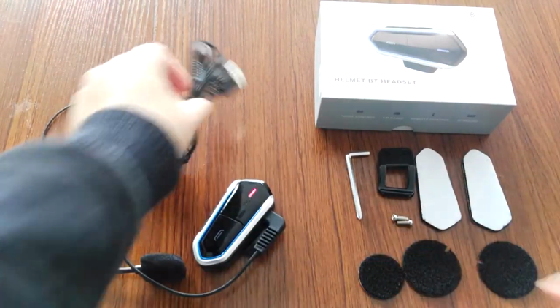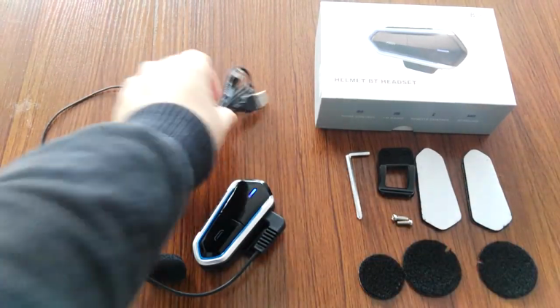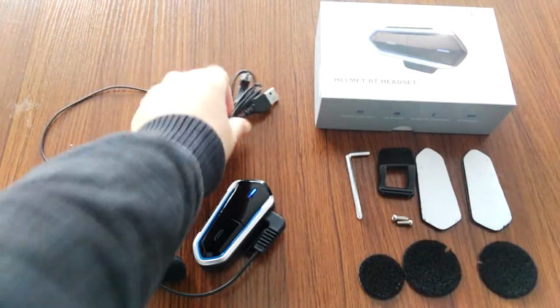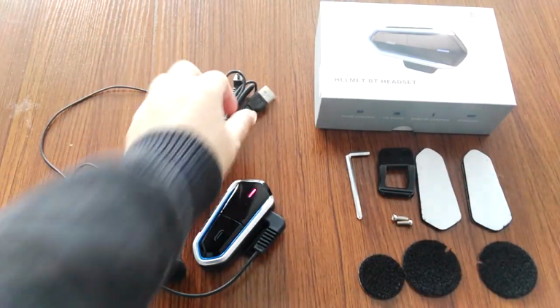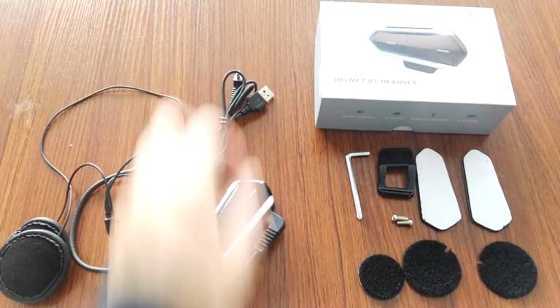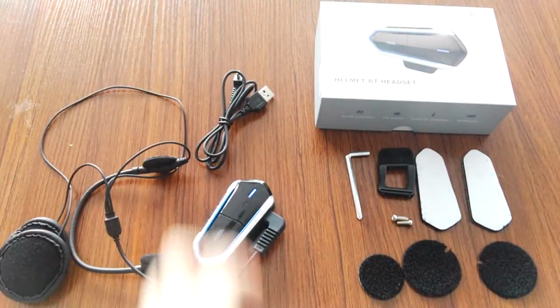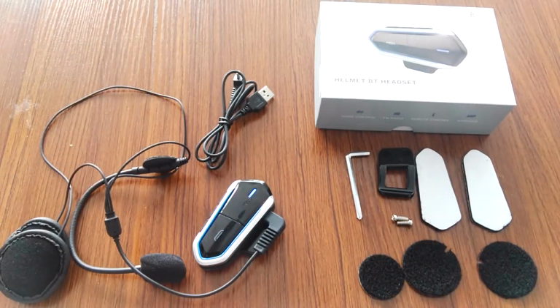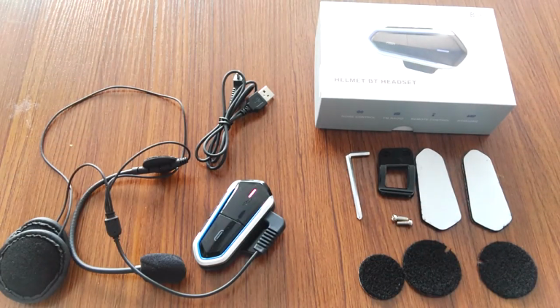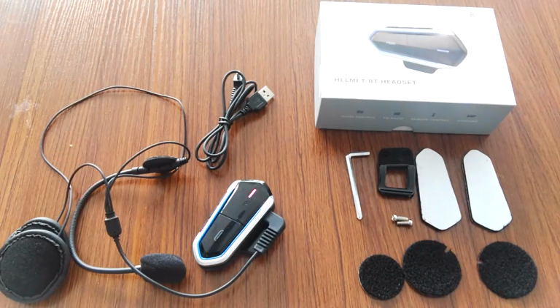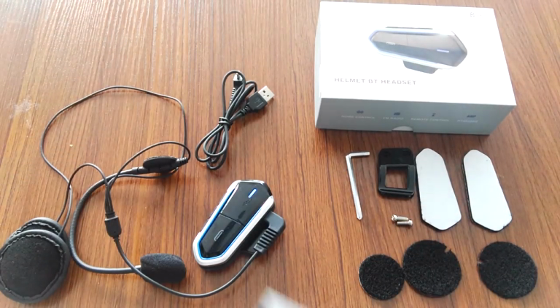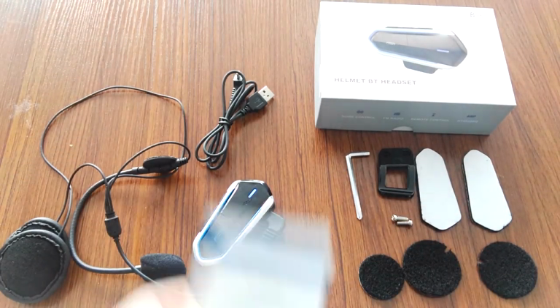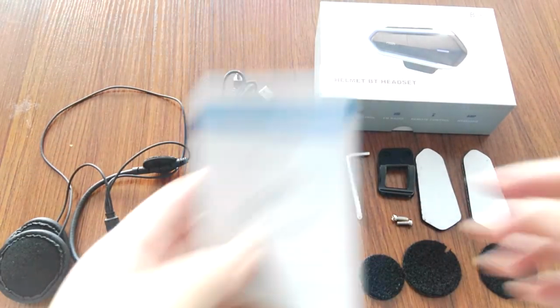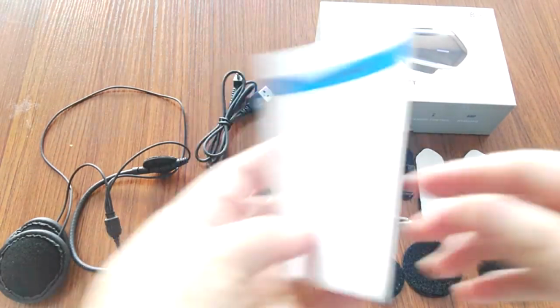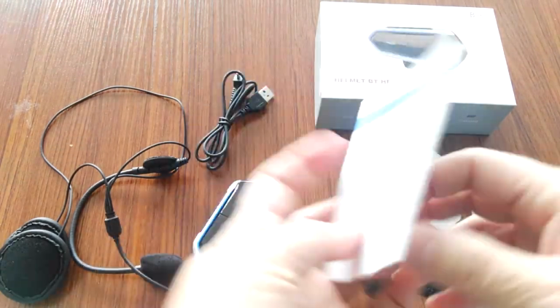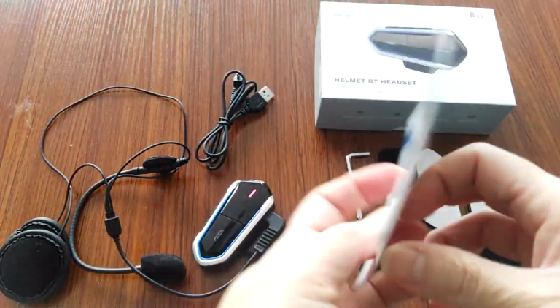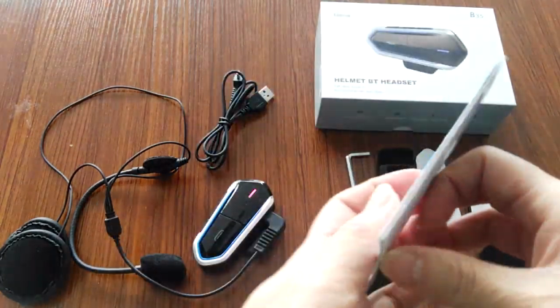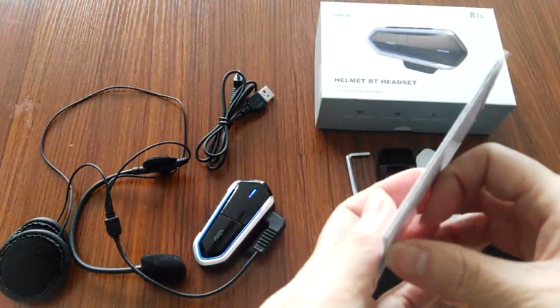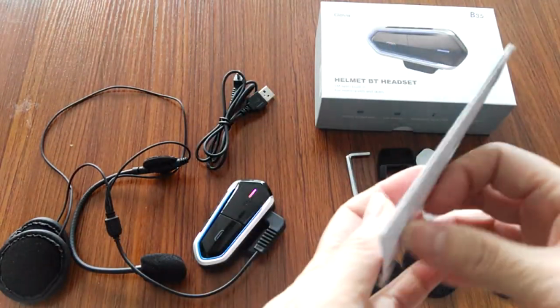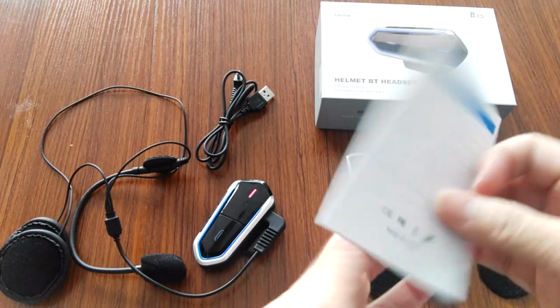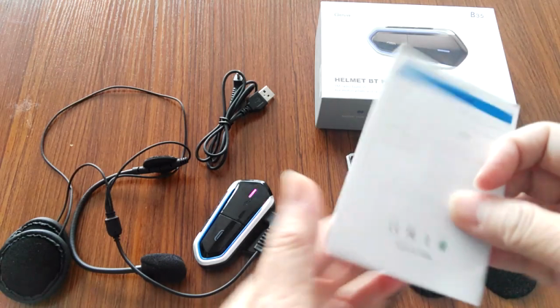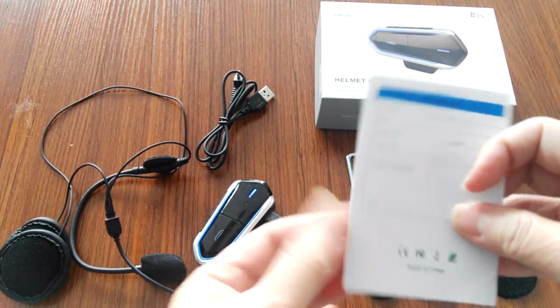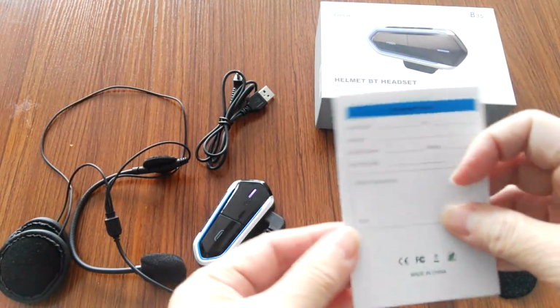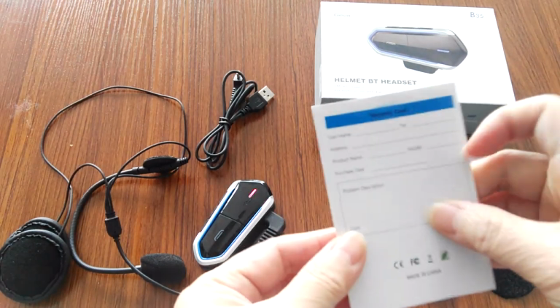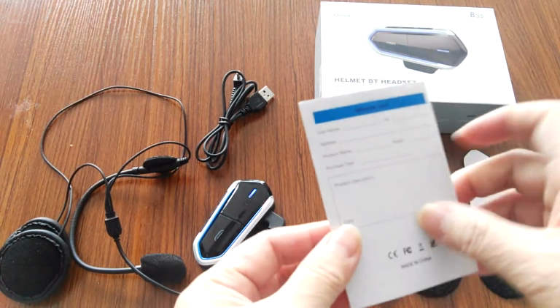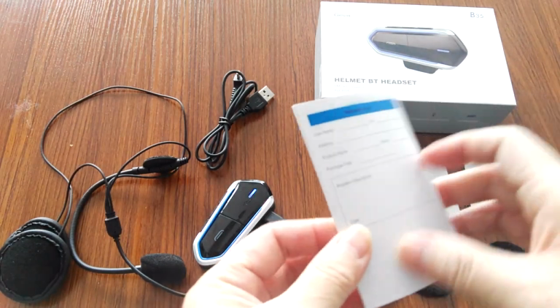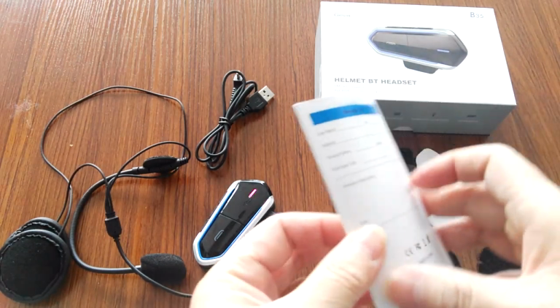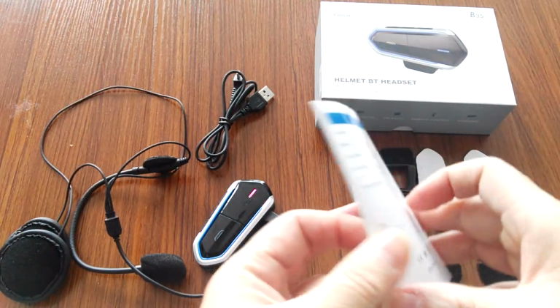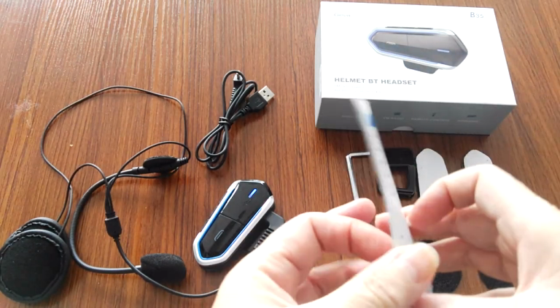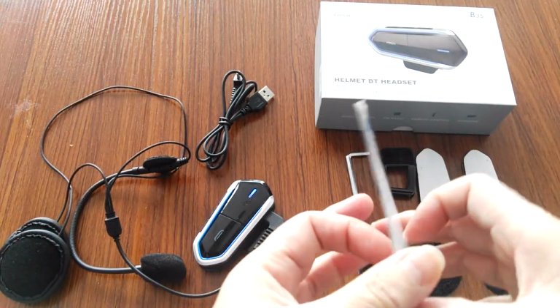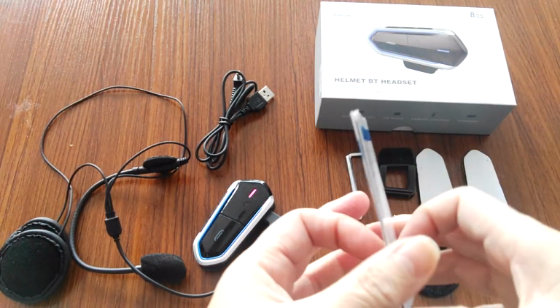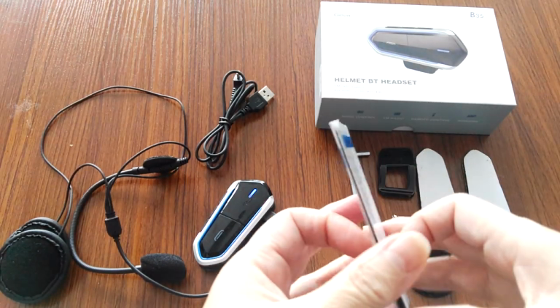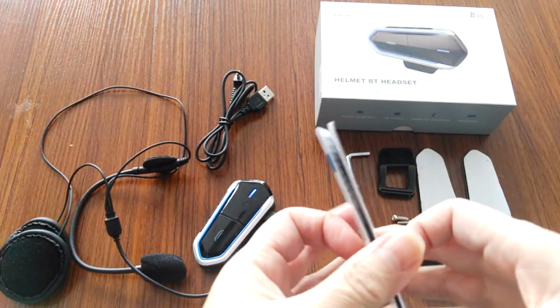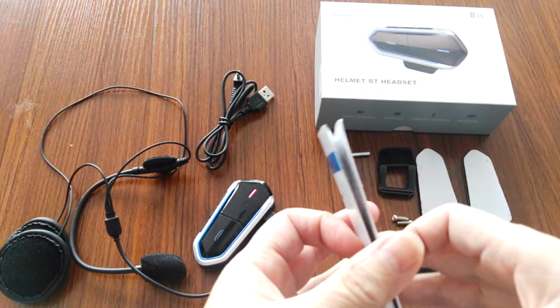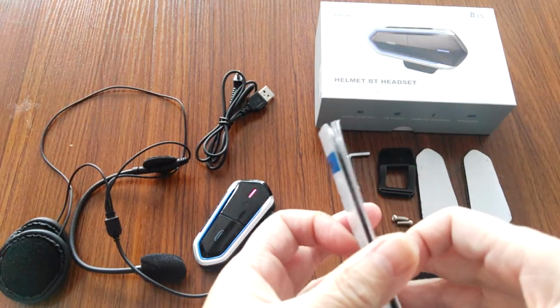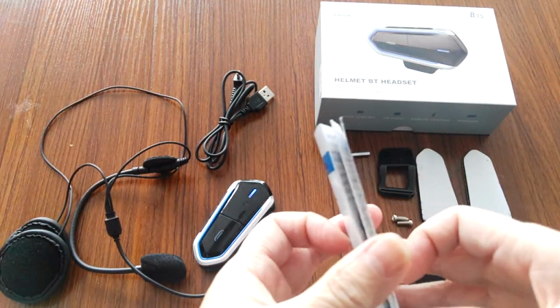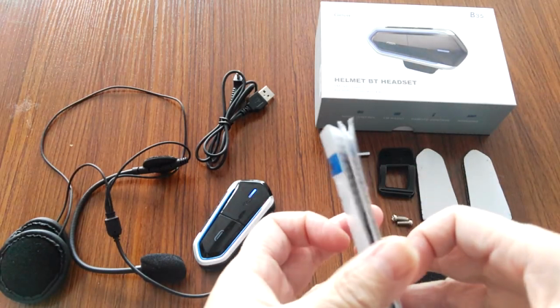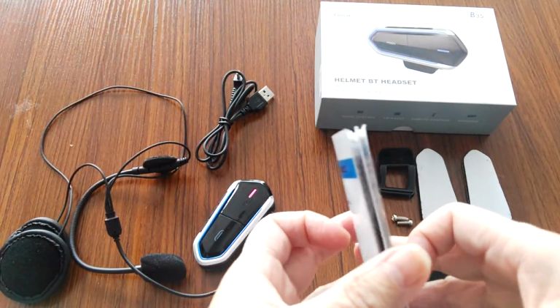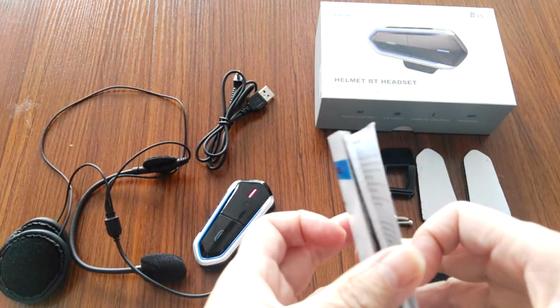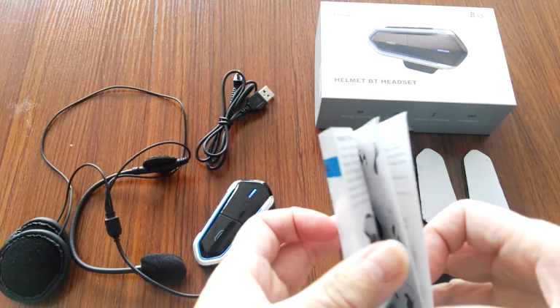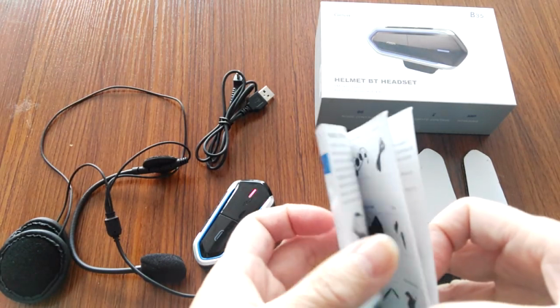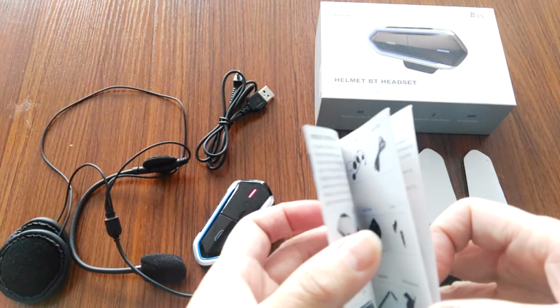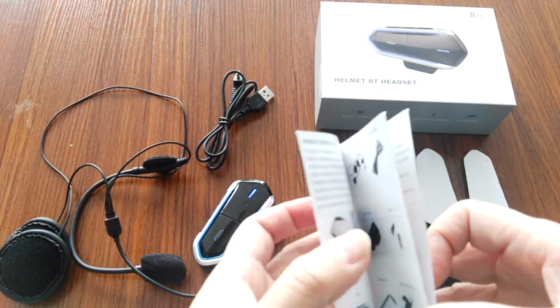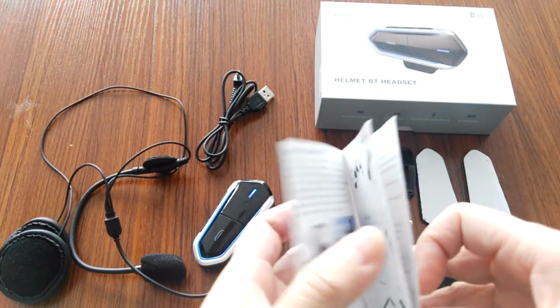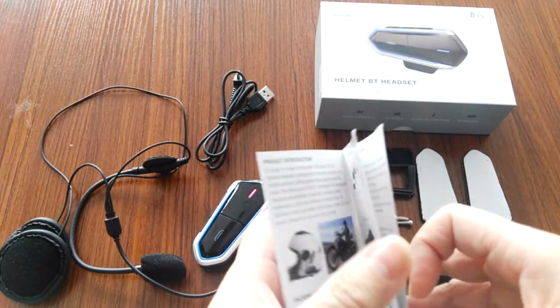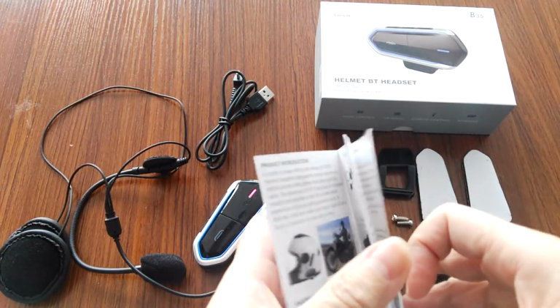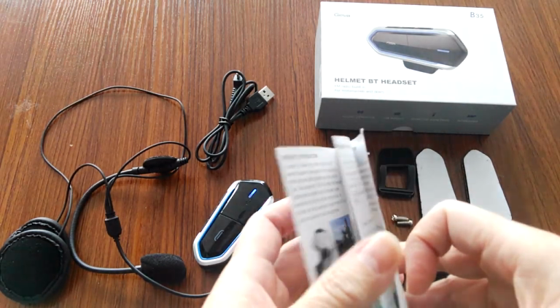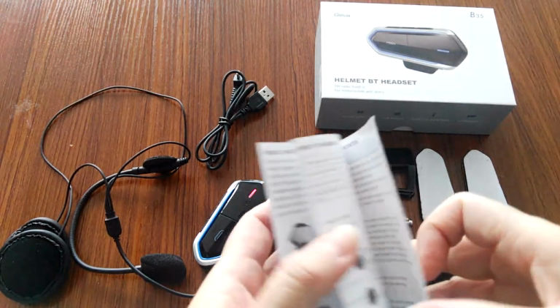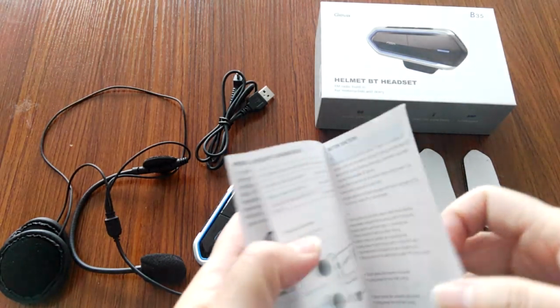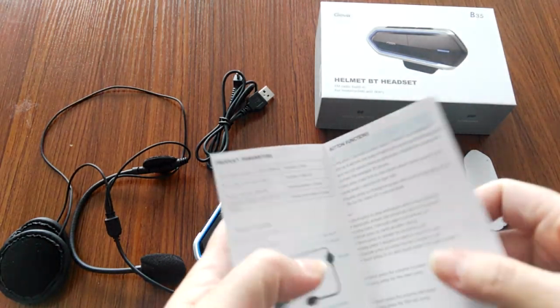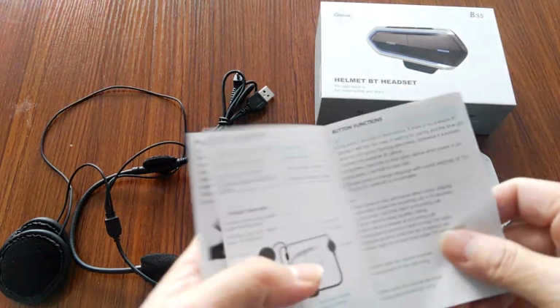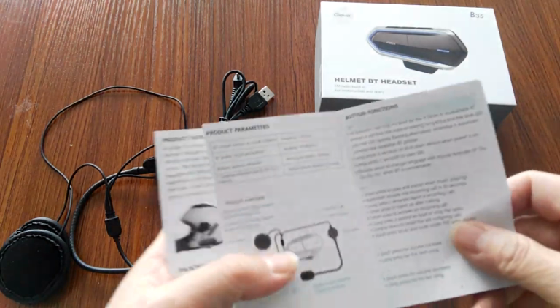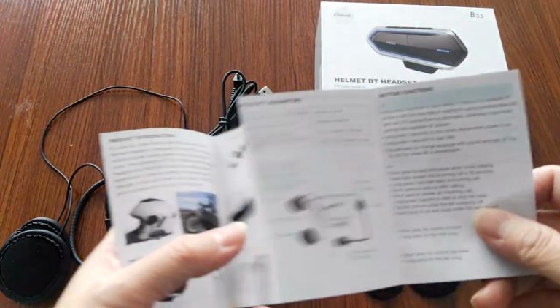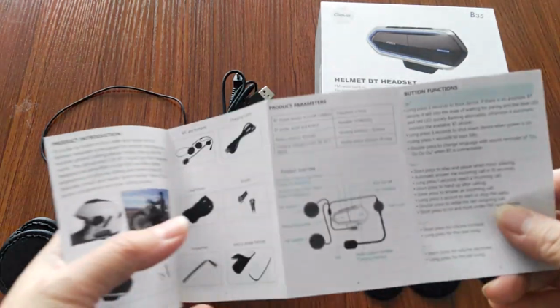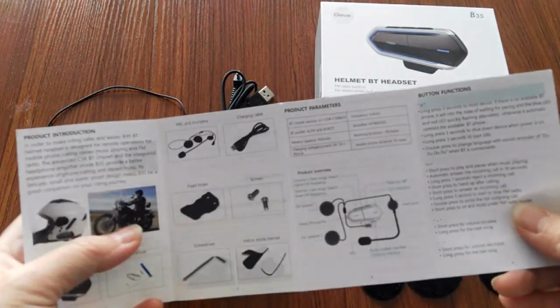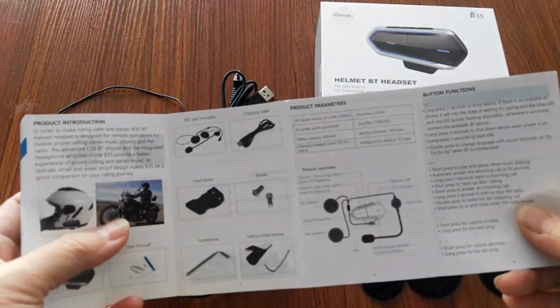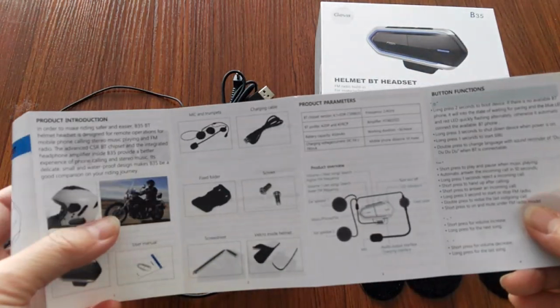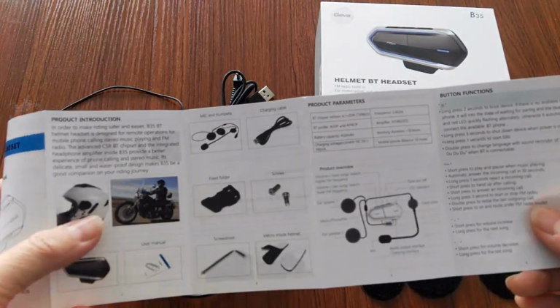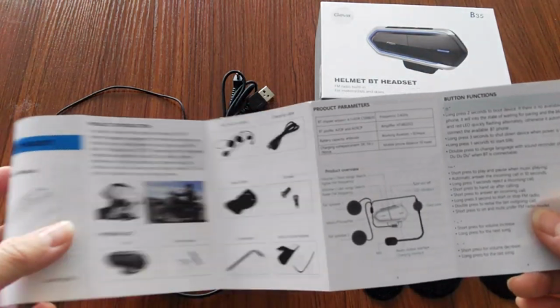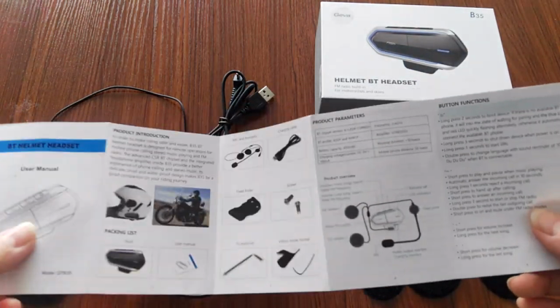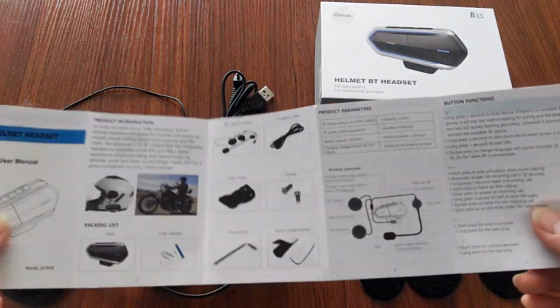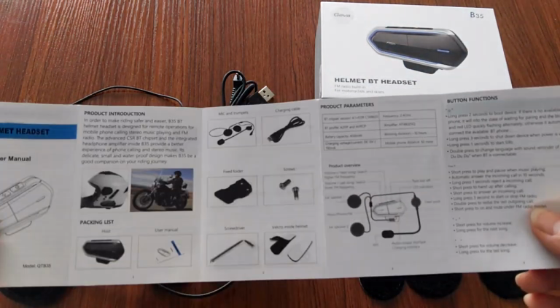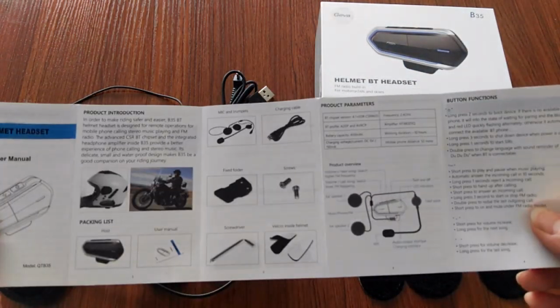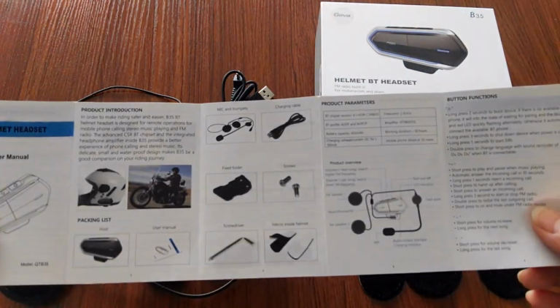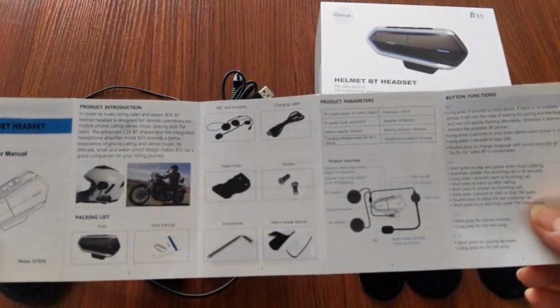Also, read the menu and user manual carefully before you use the device.